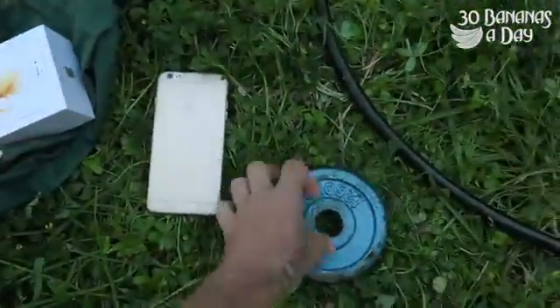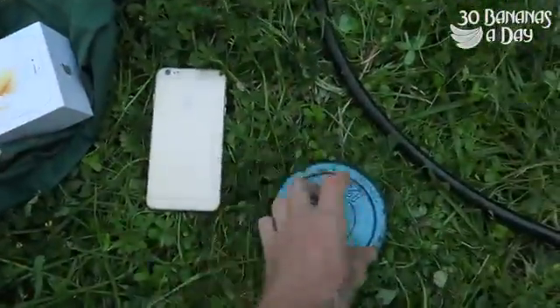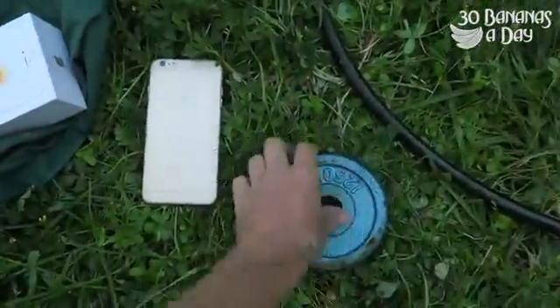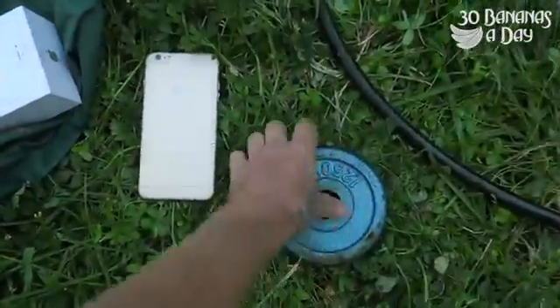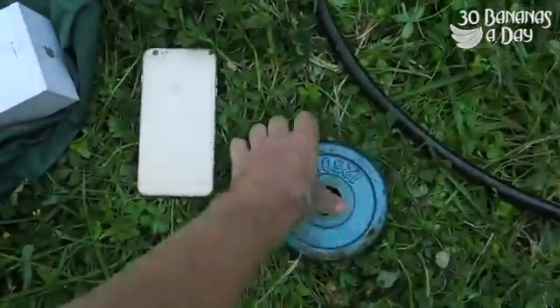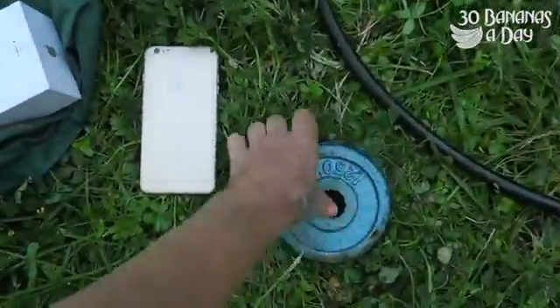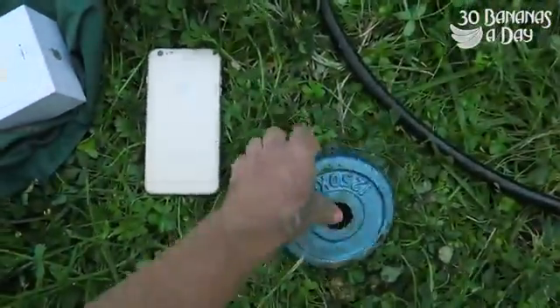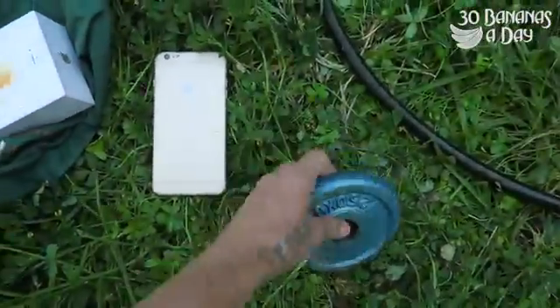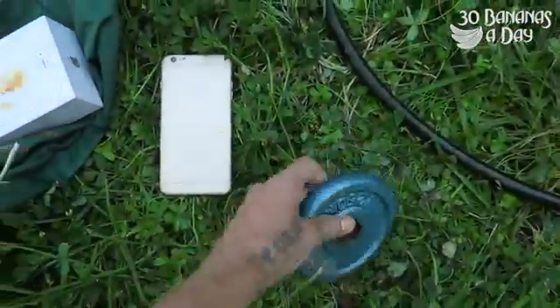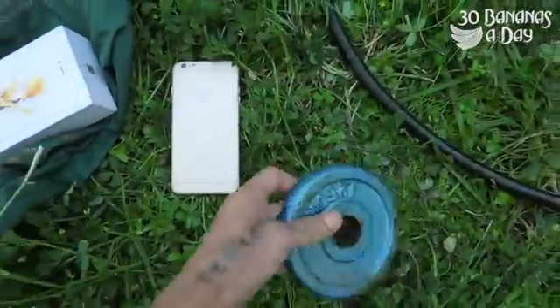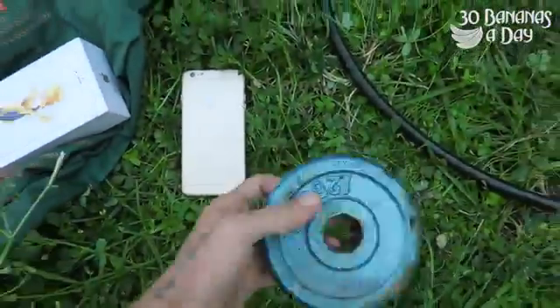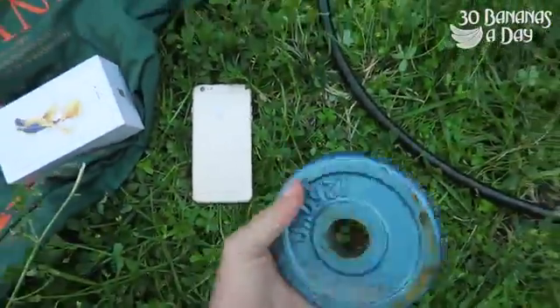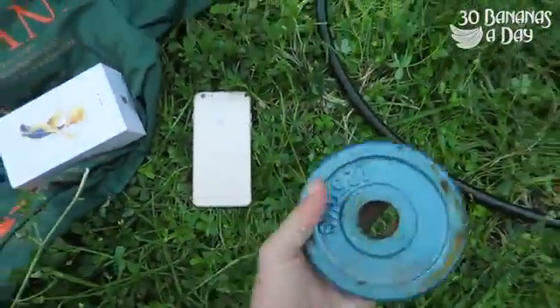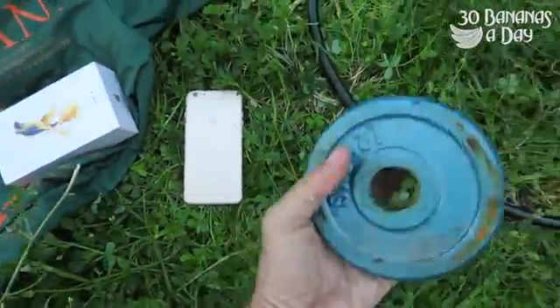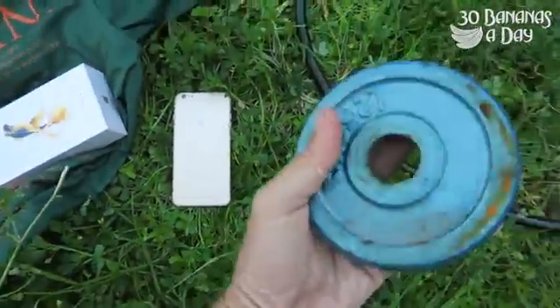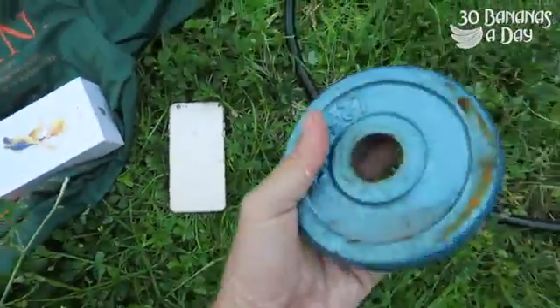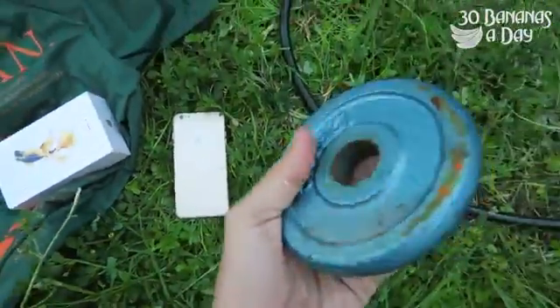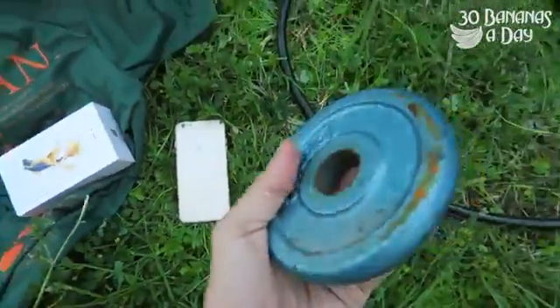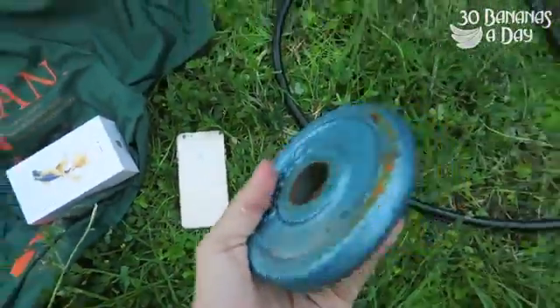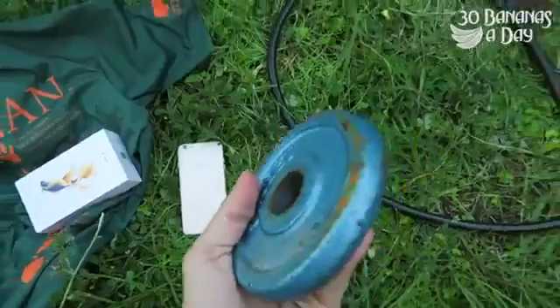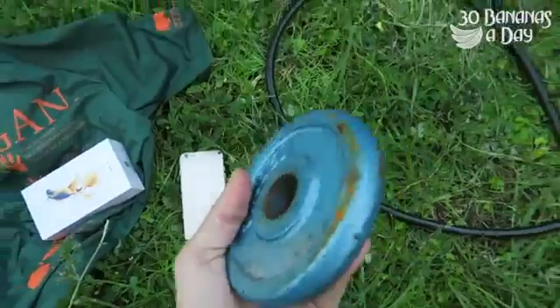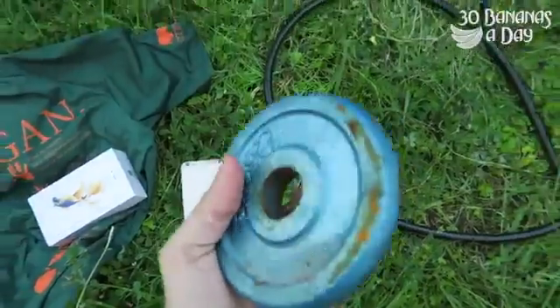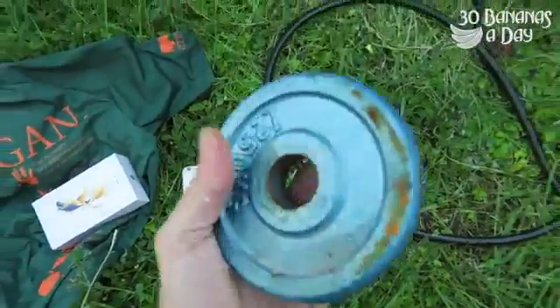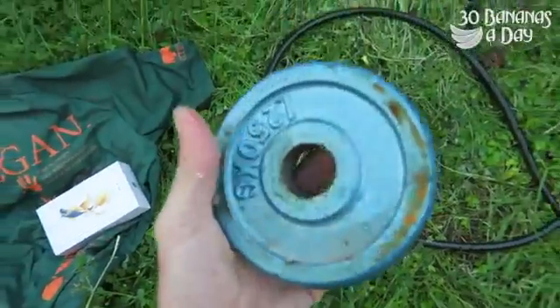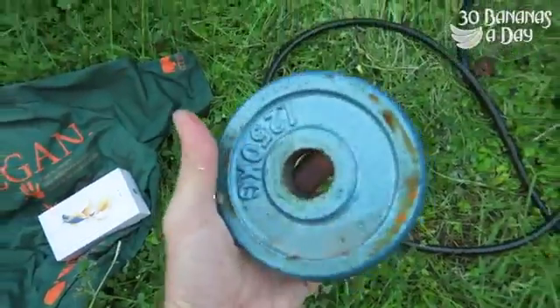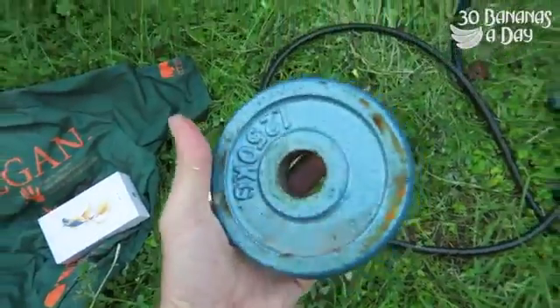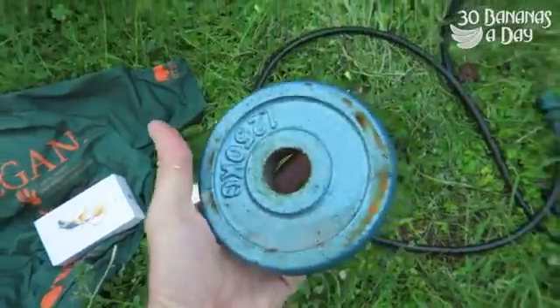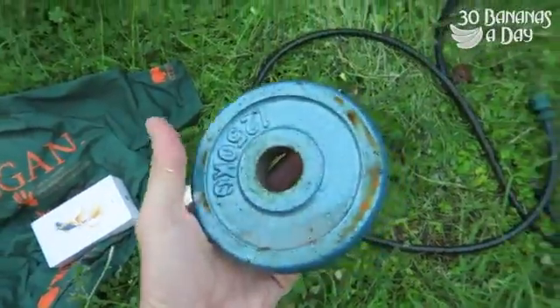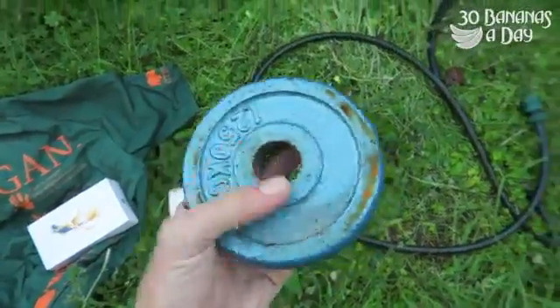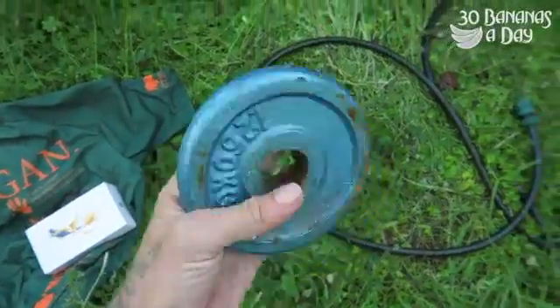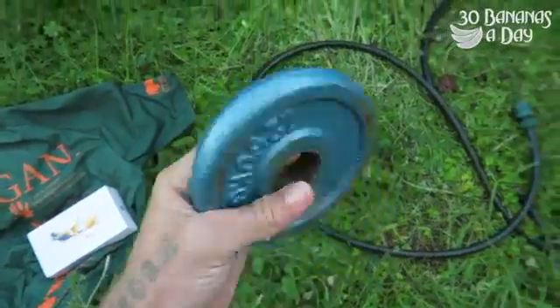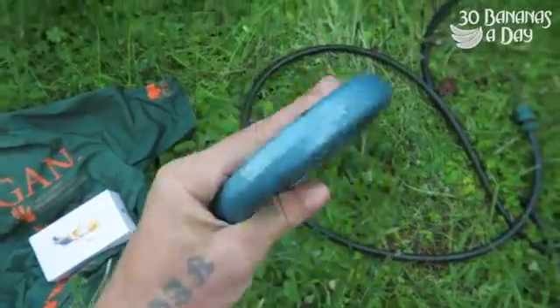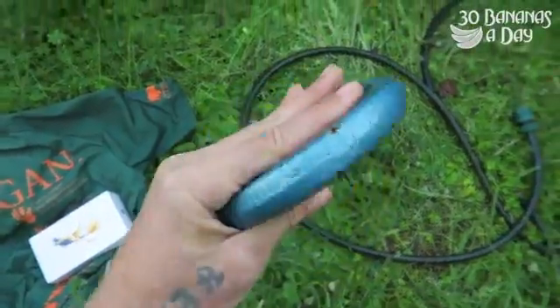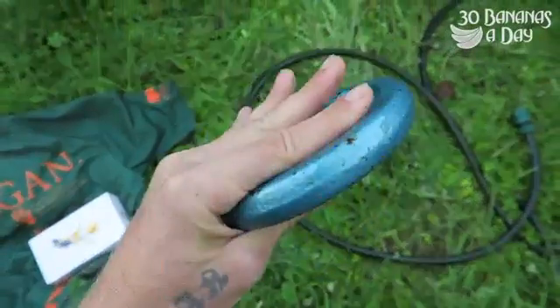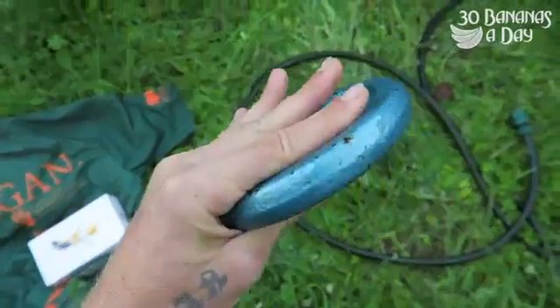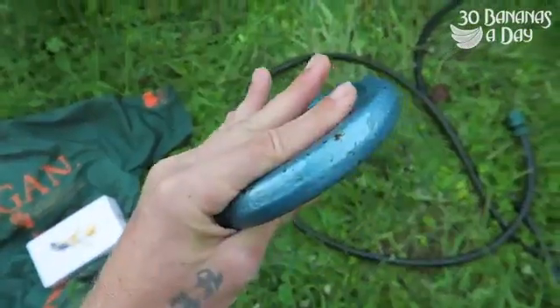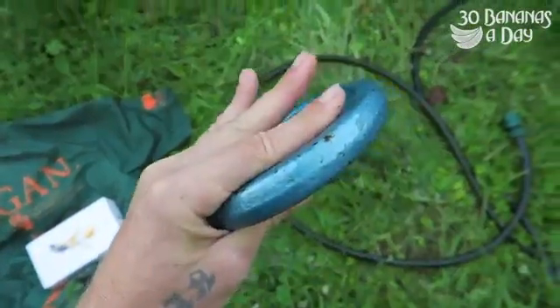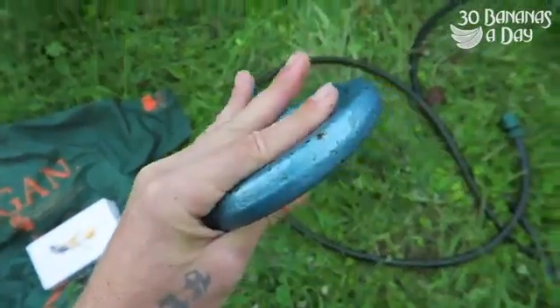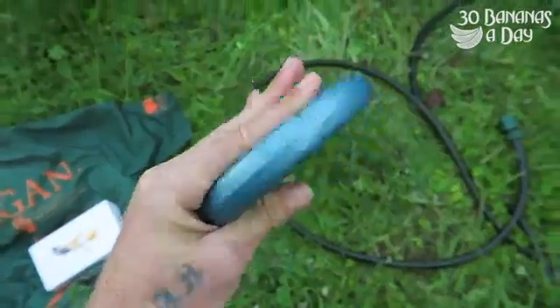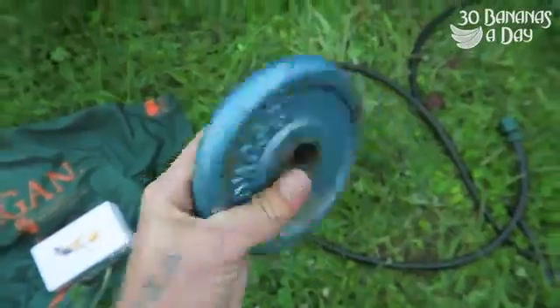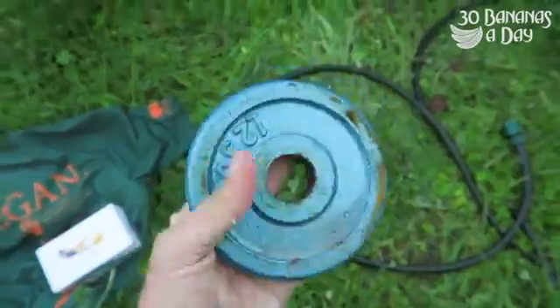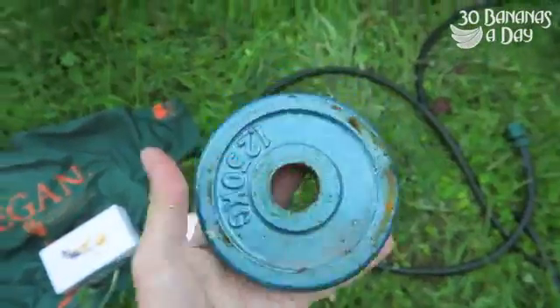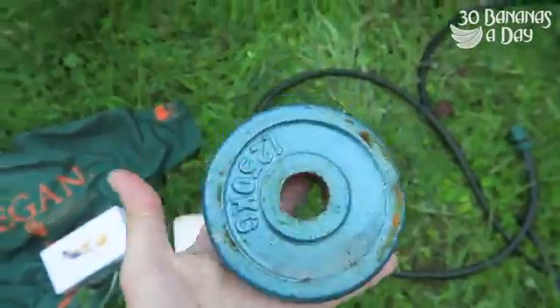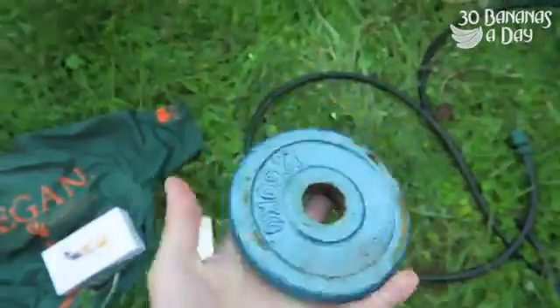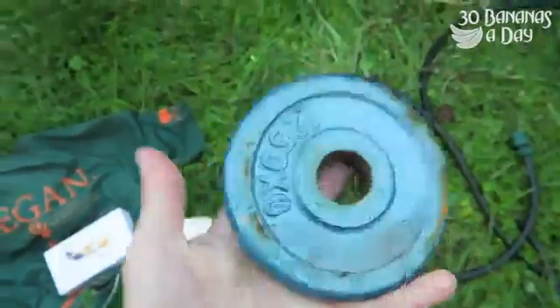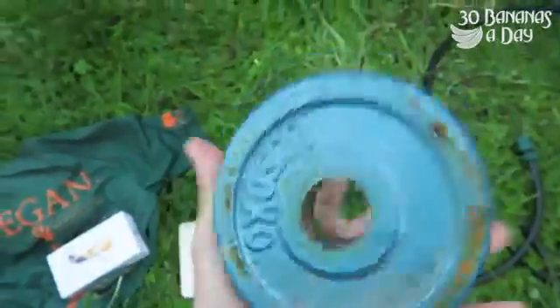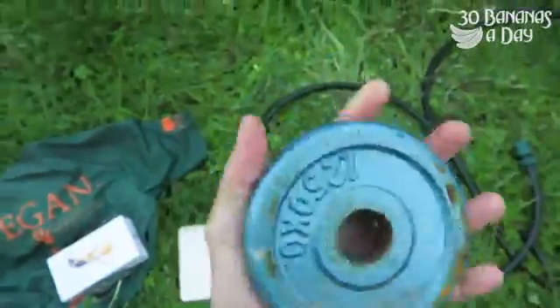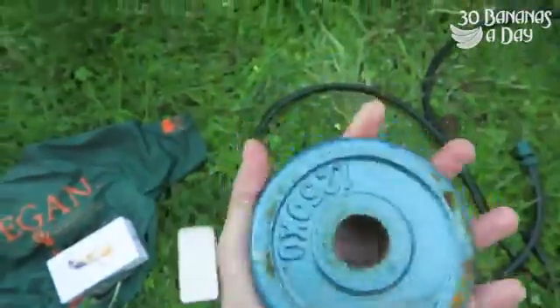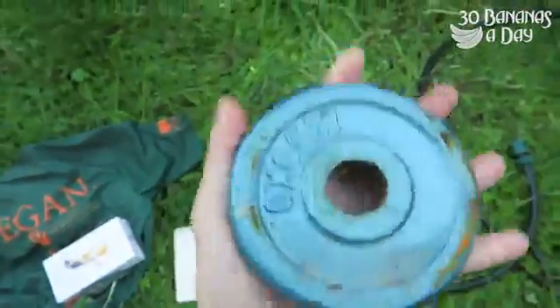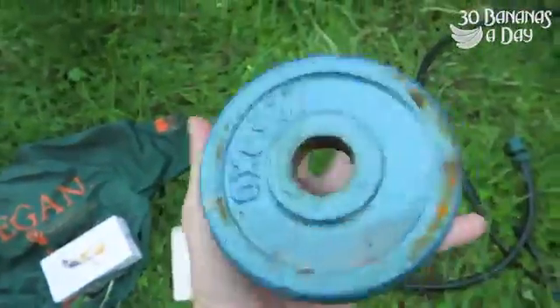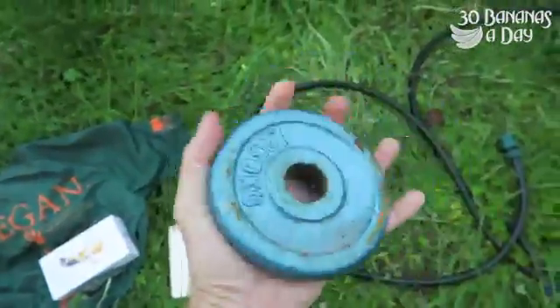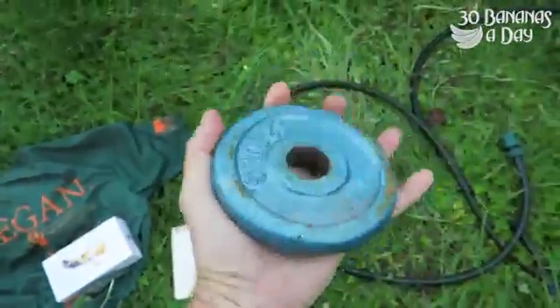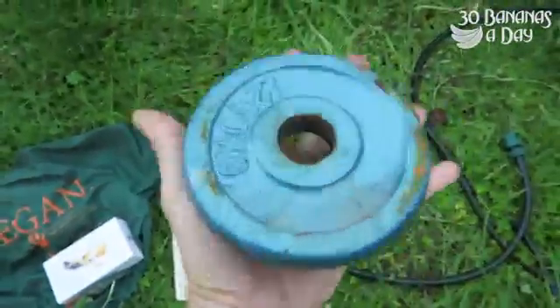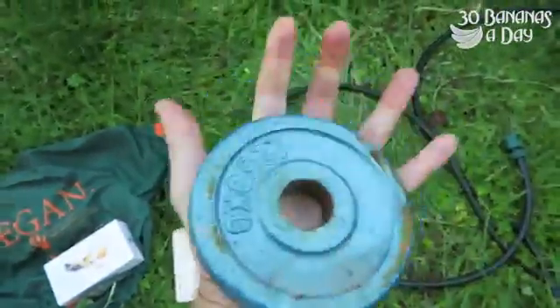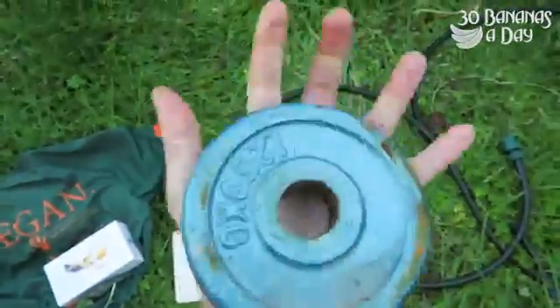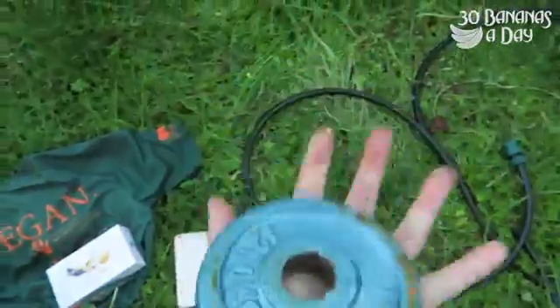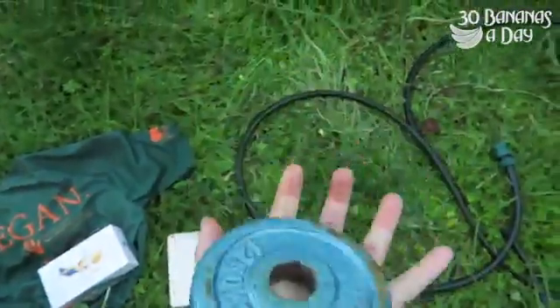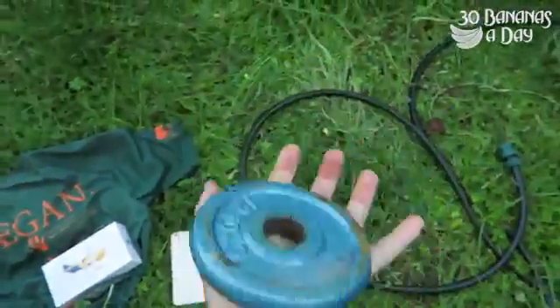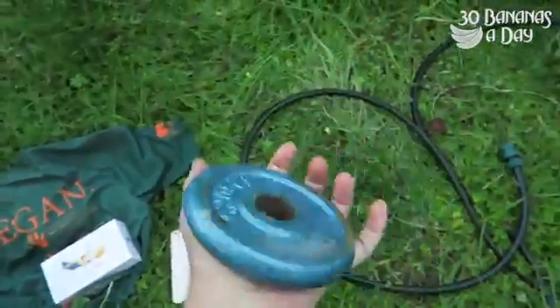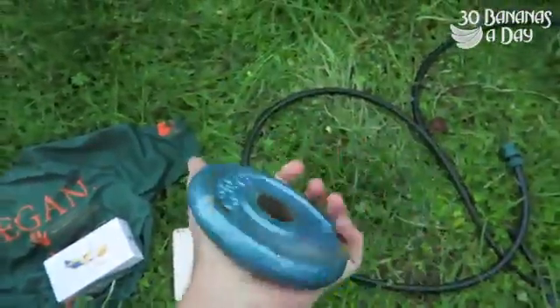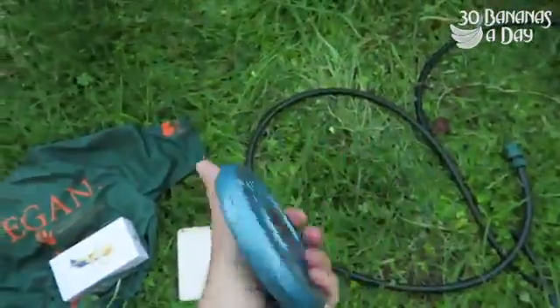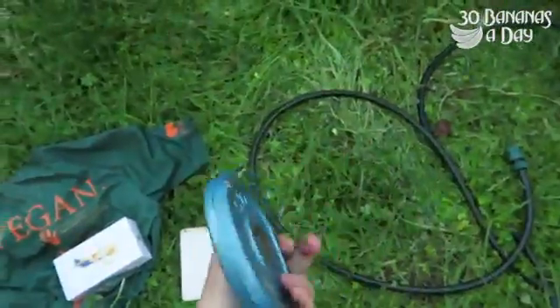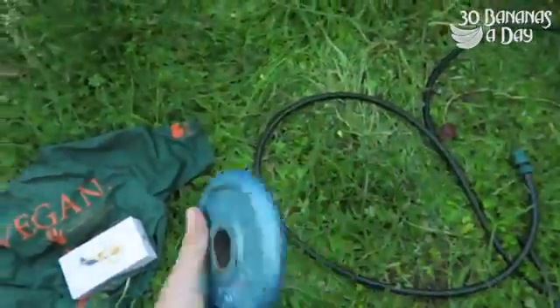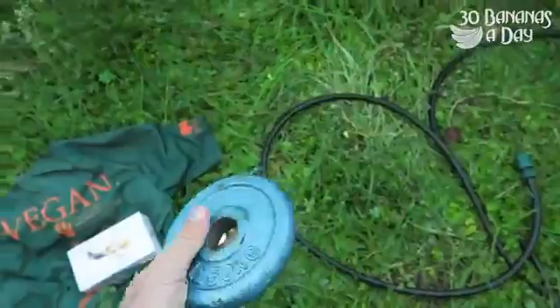Look at the 1.52. This is legit, this is legit weight. It's not a fake weight. That's not fake, that's legit. You can see it, that's legit.